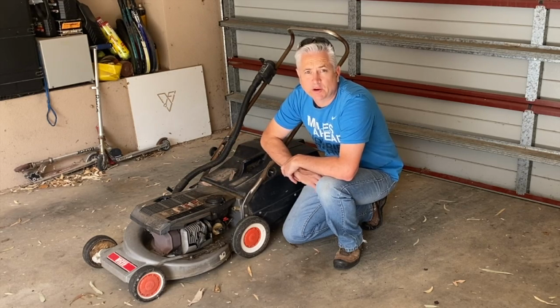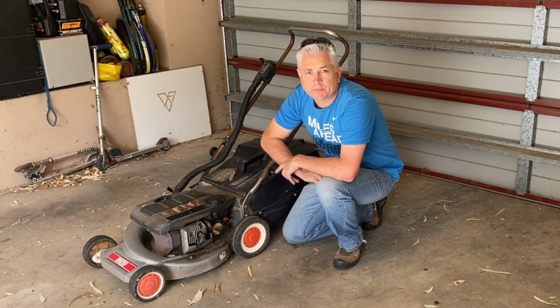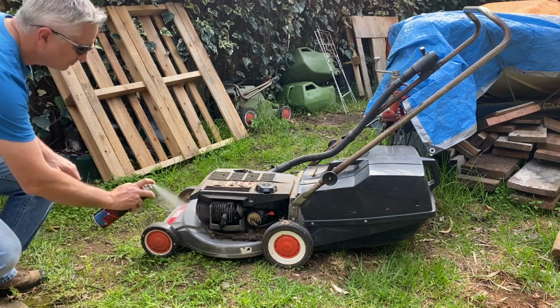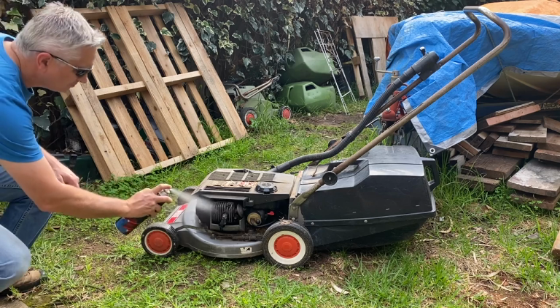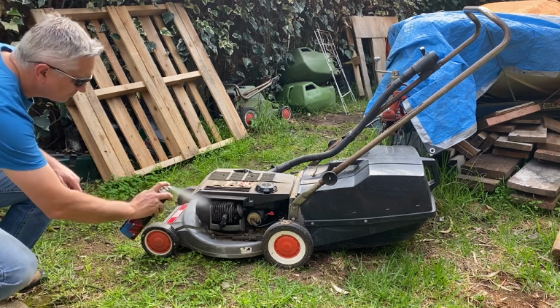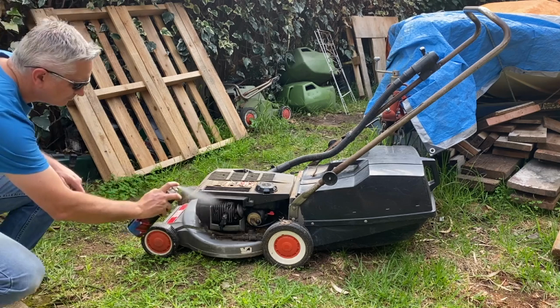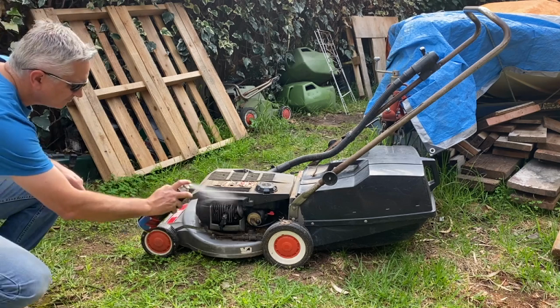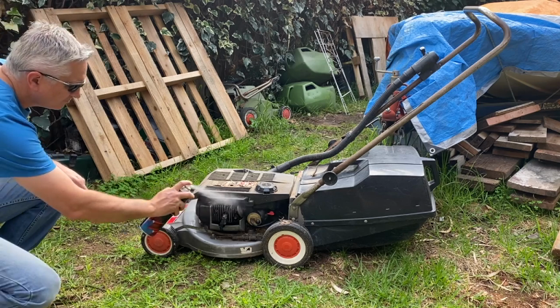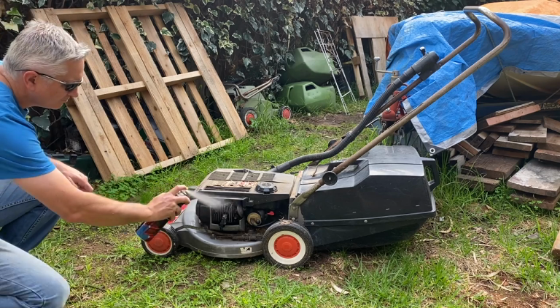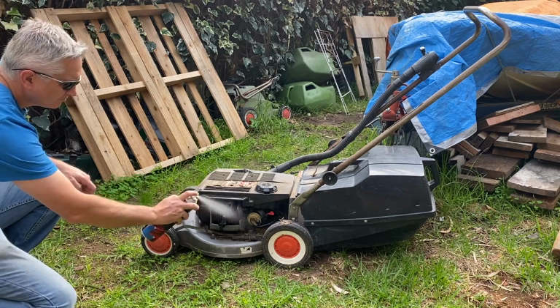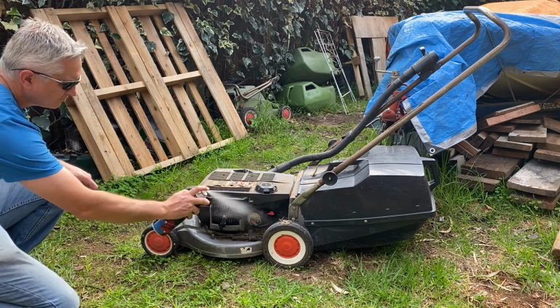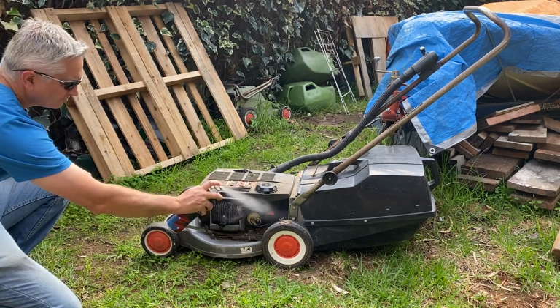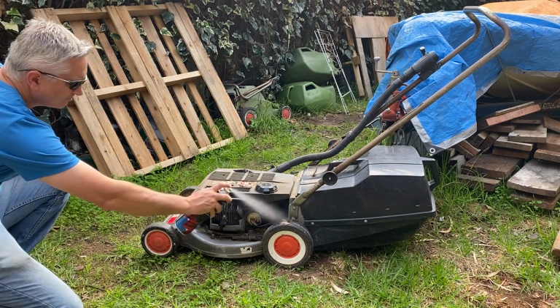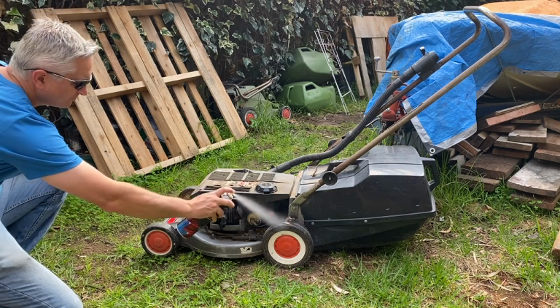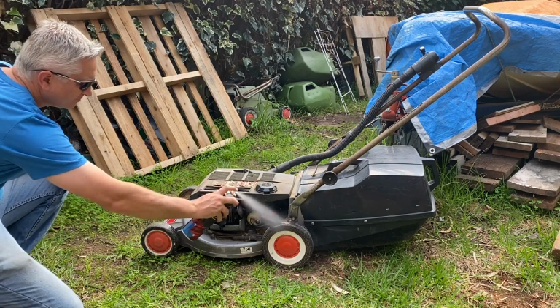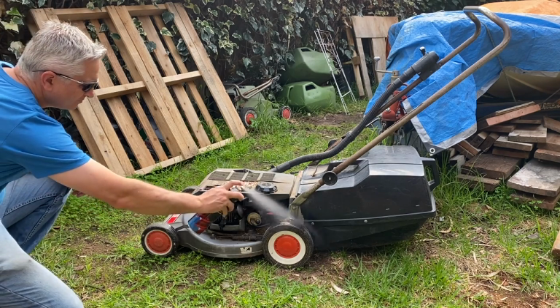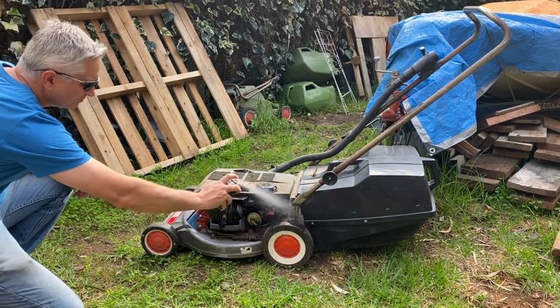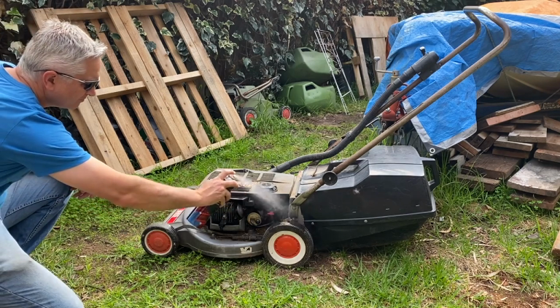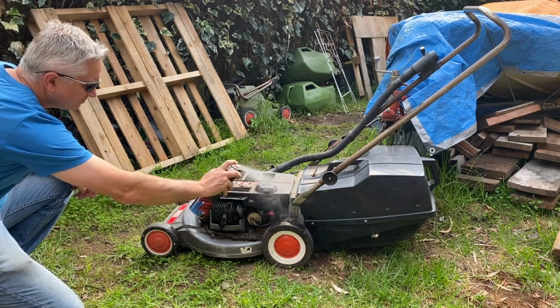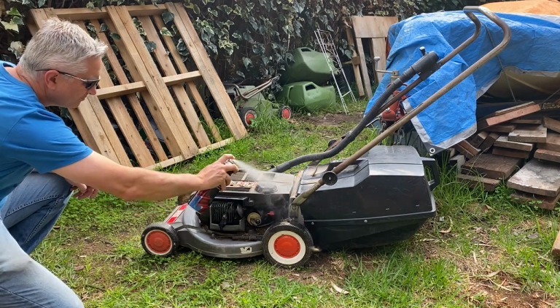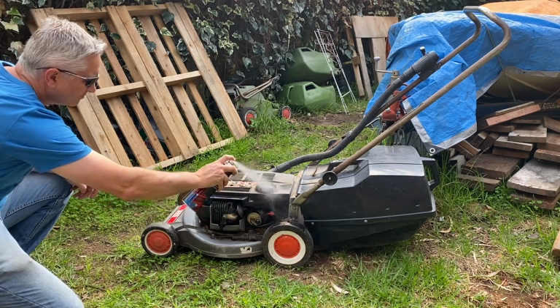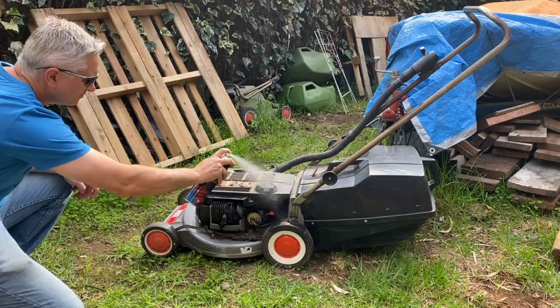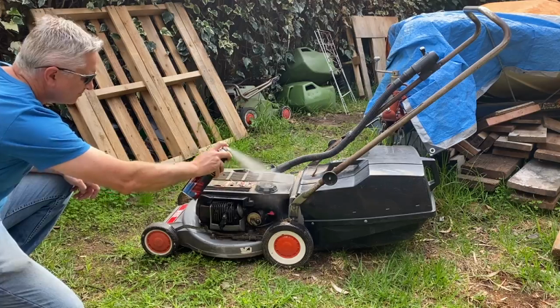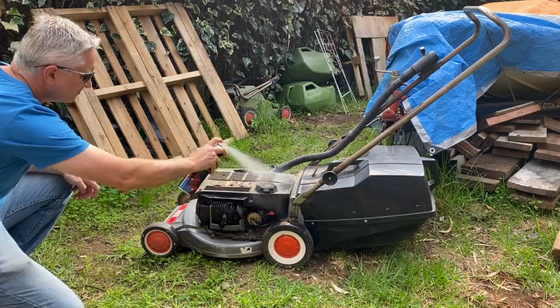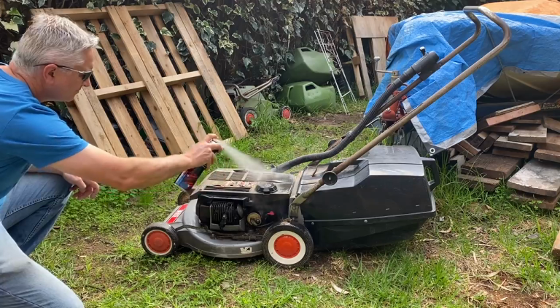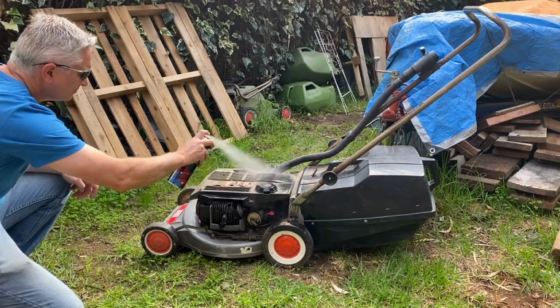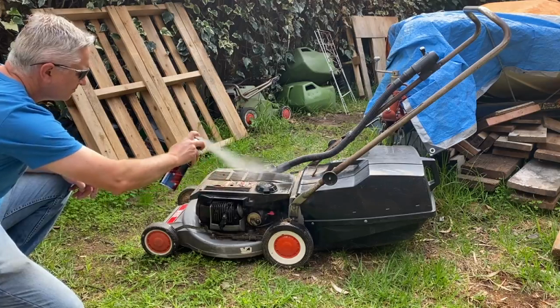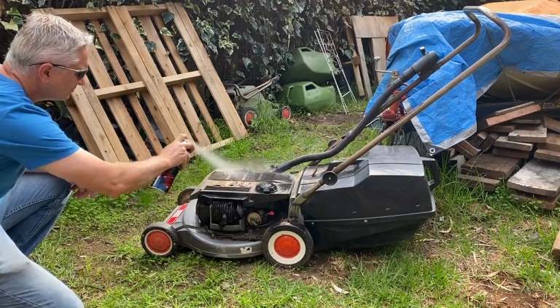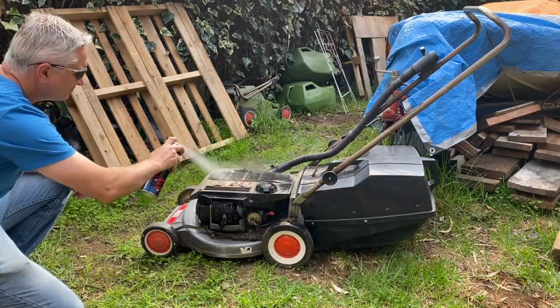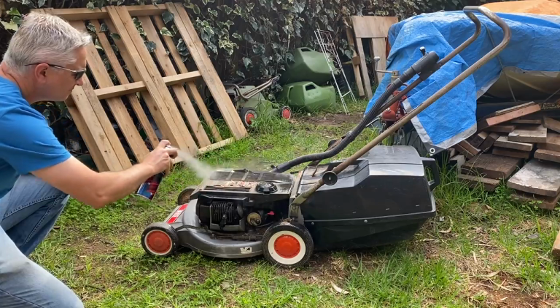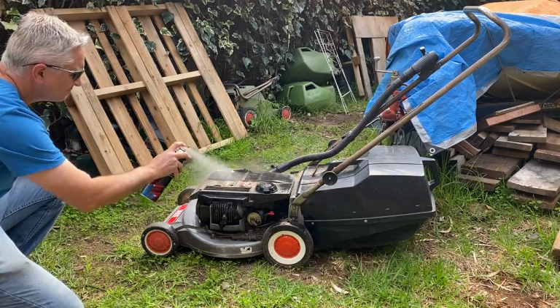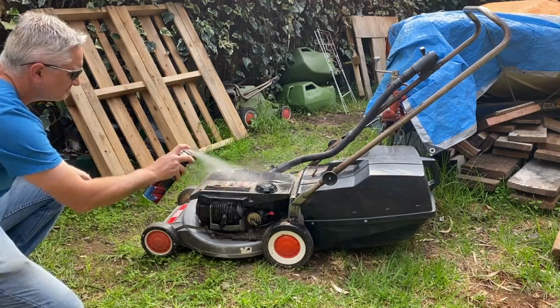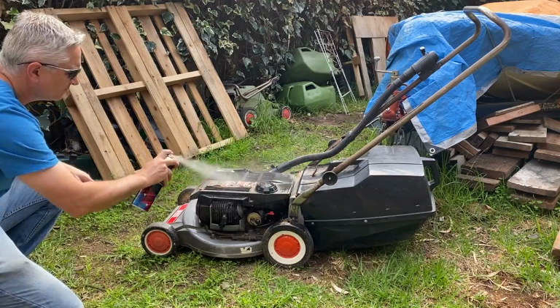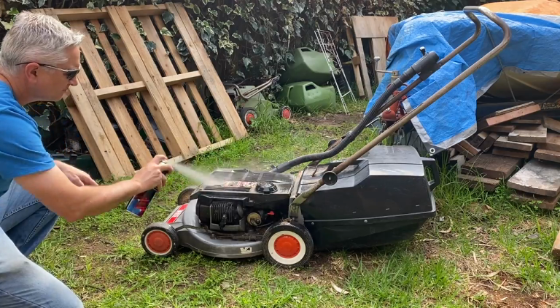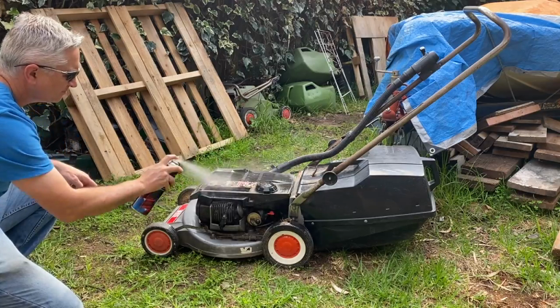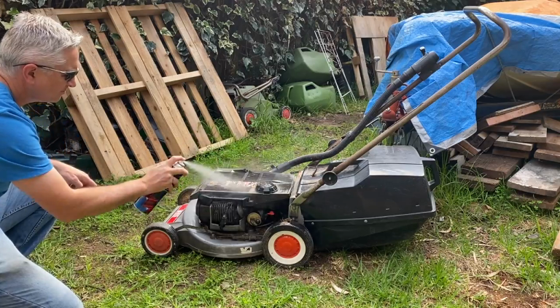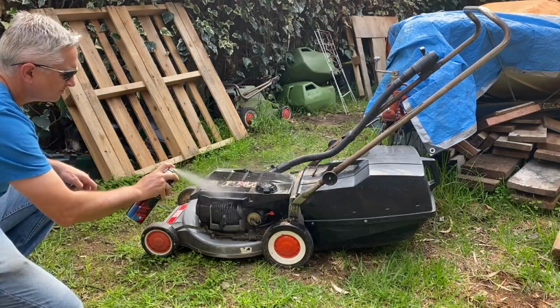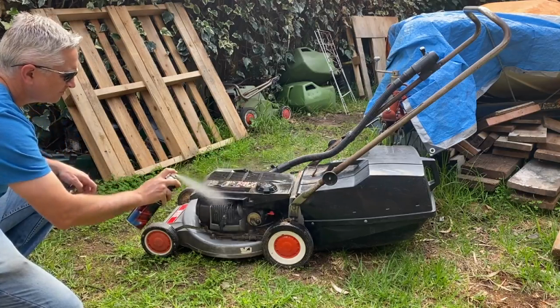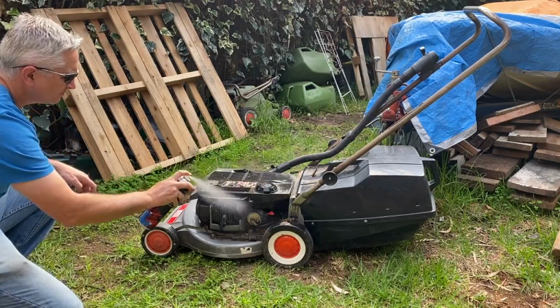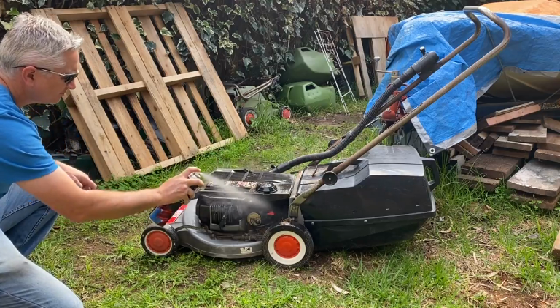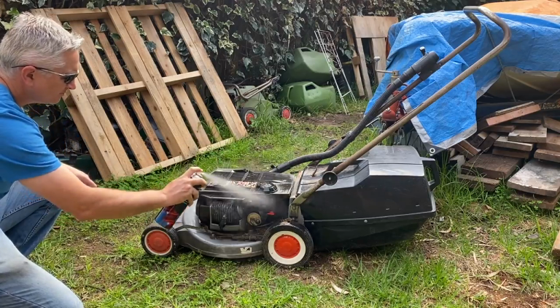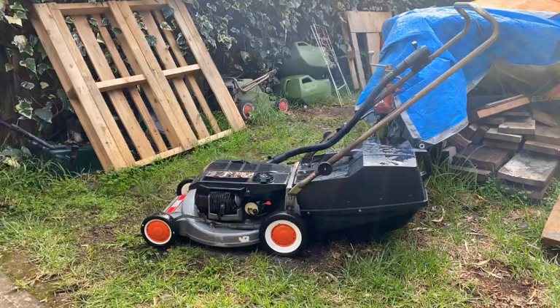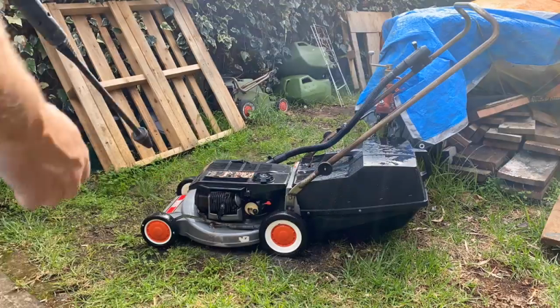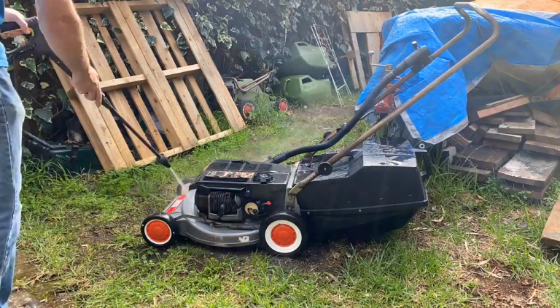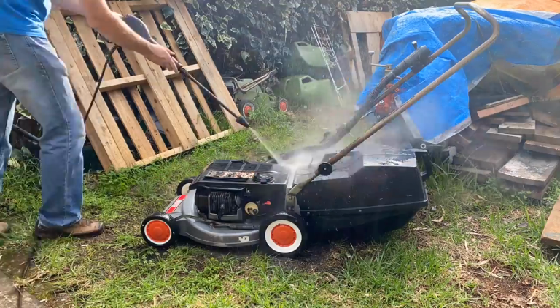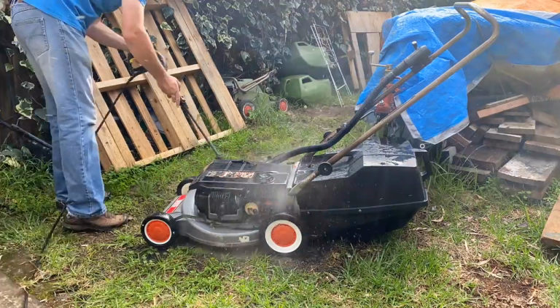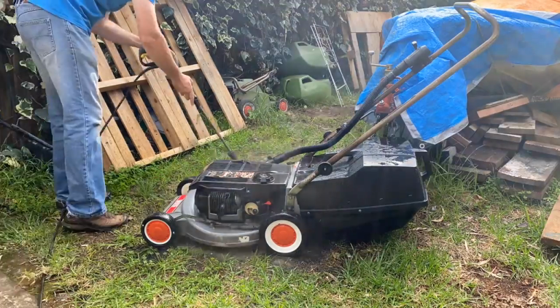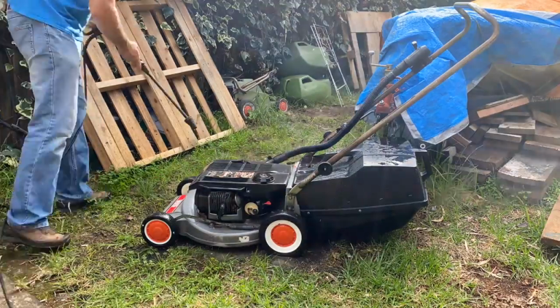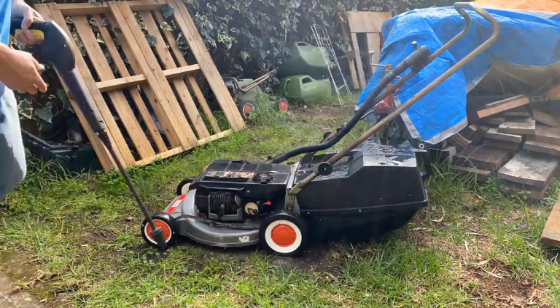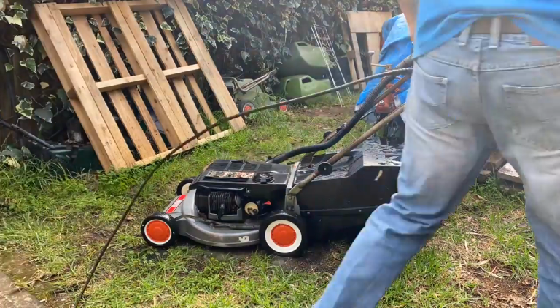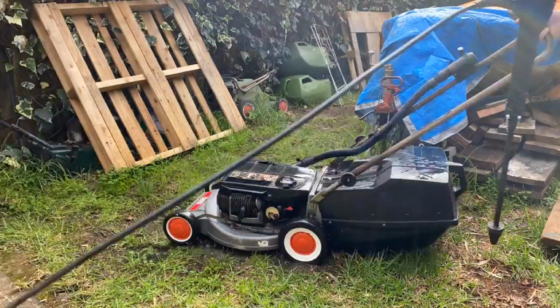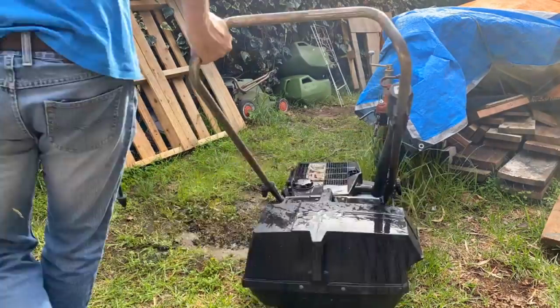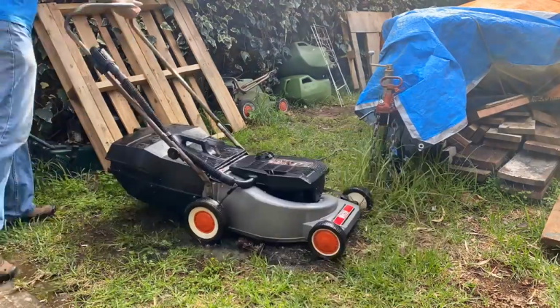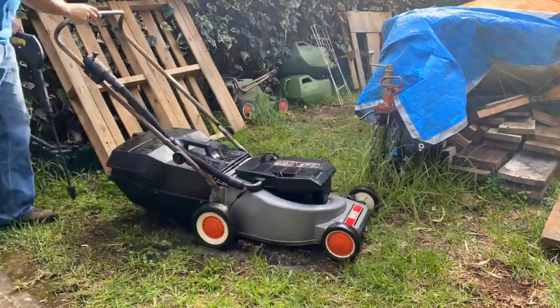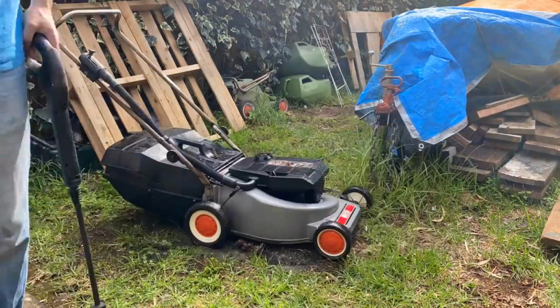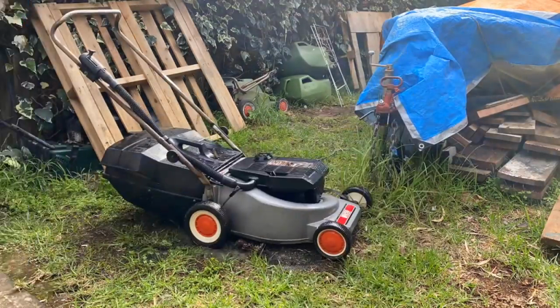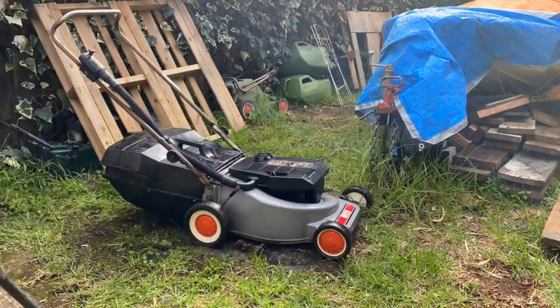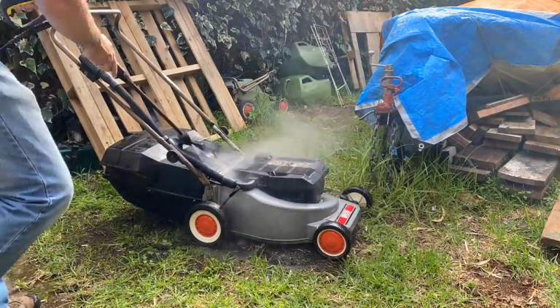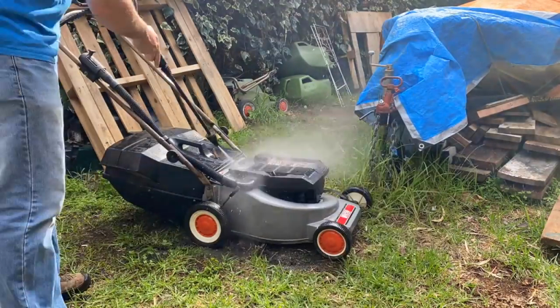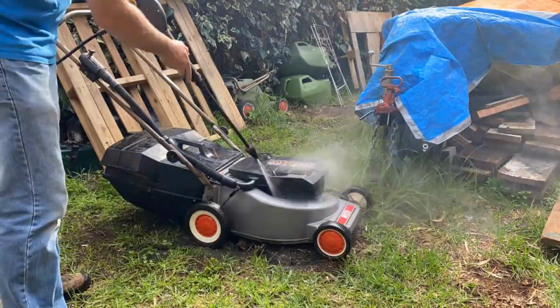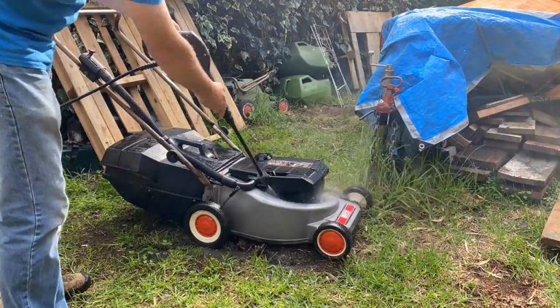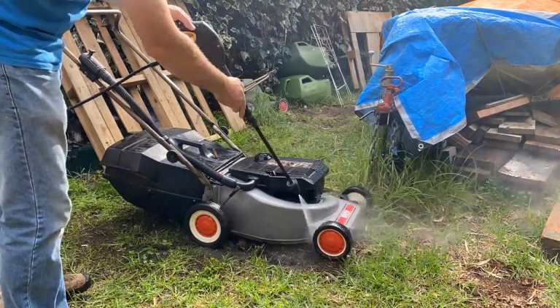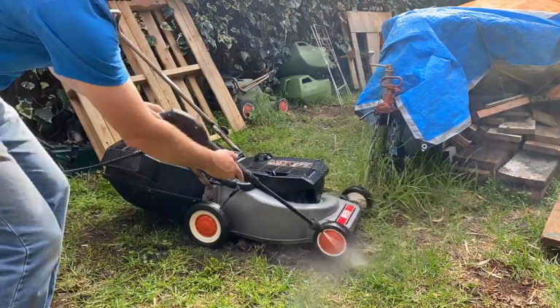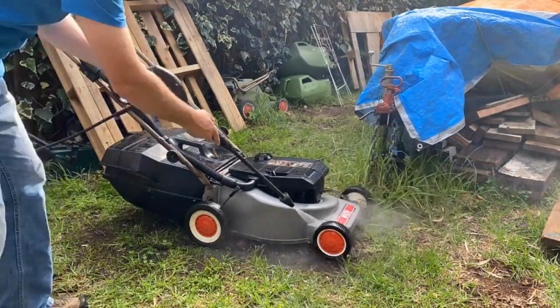We'll start by giving it a thorough spray down with degreaser and then a decent high pressure clean.